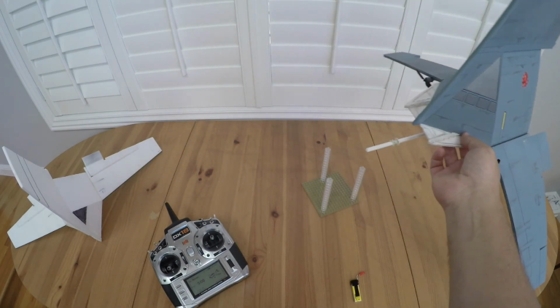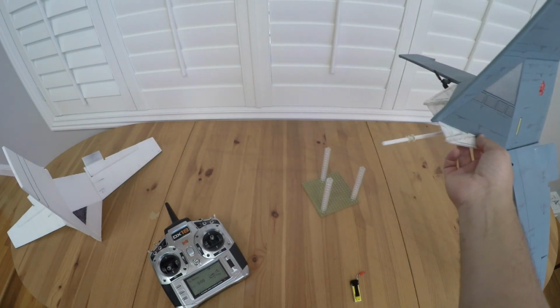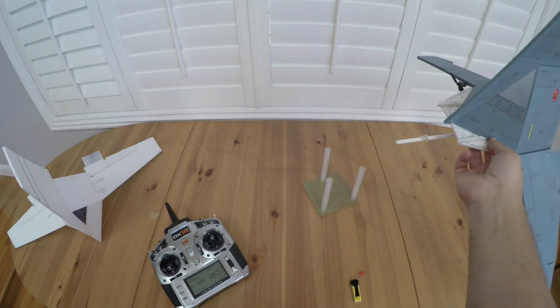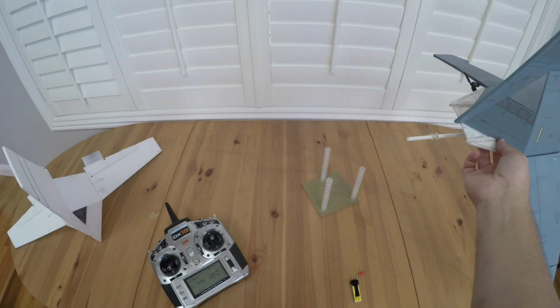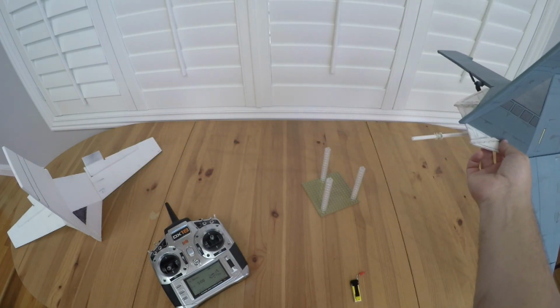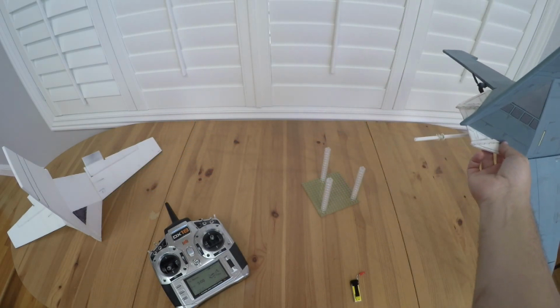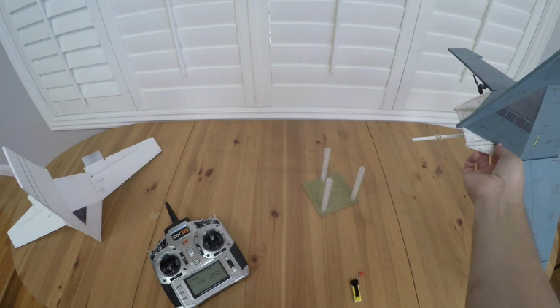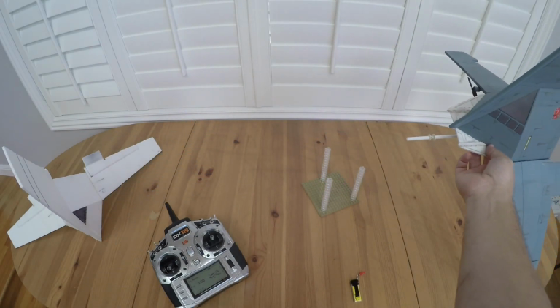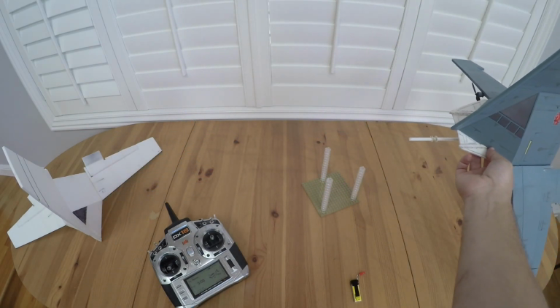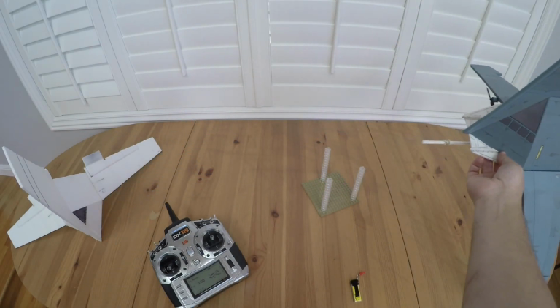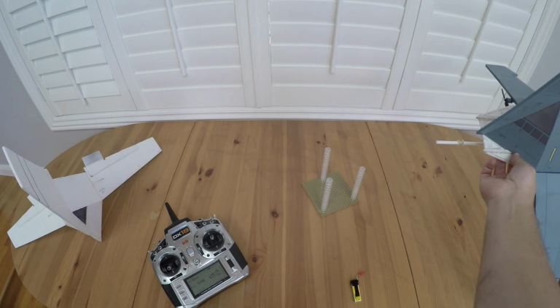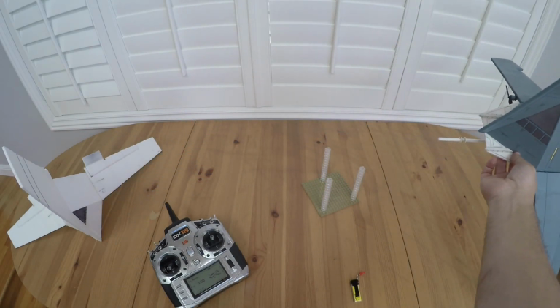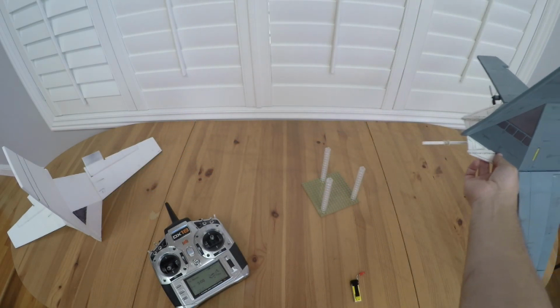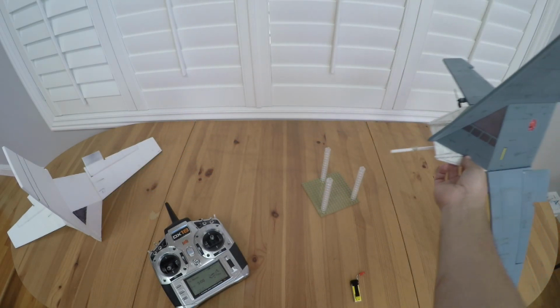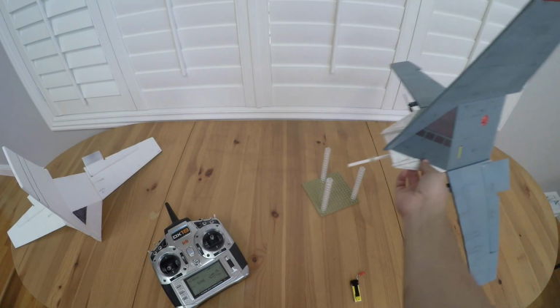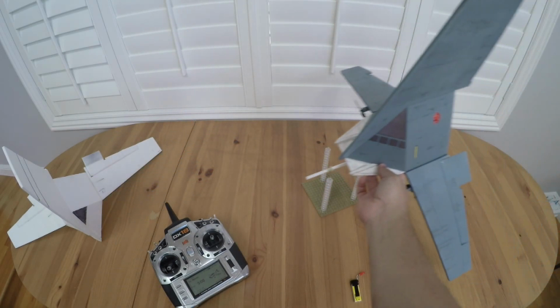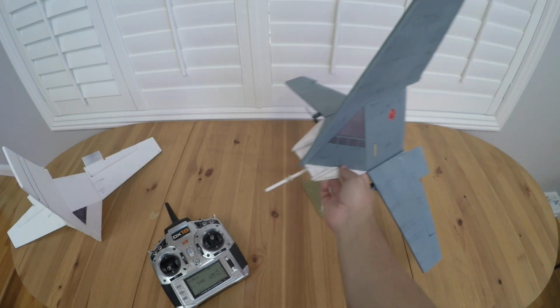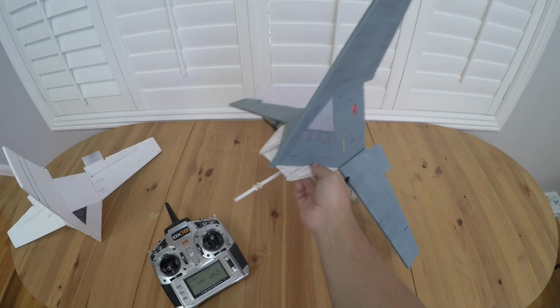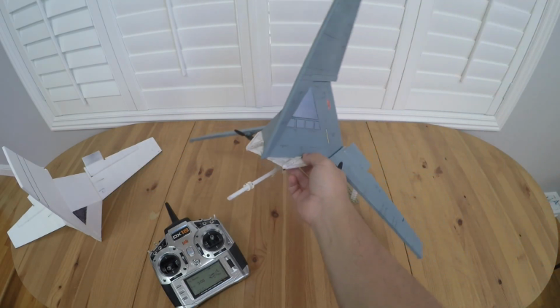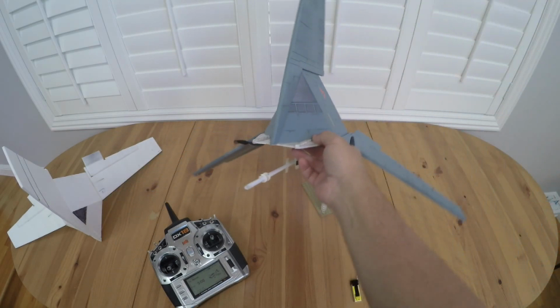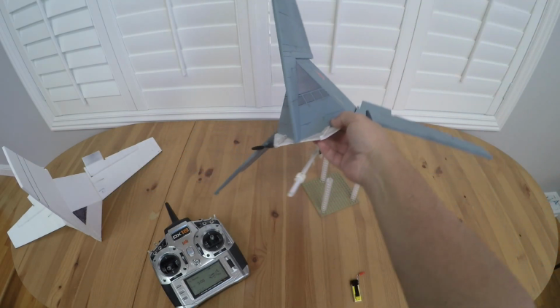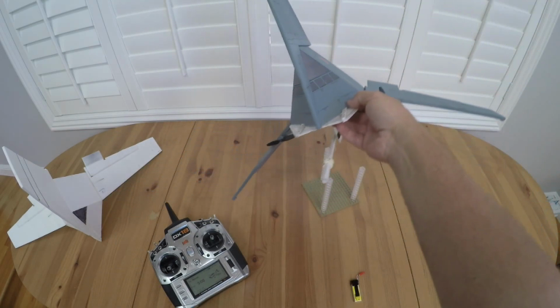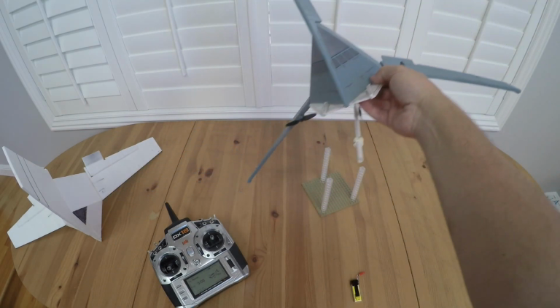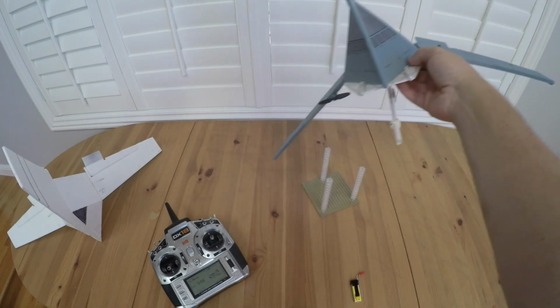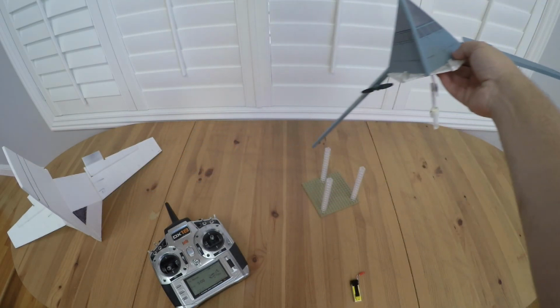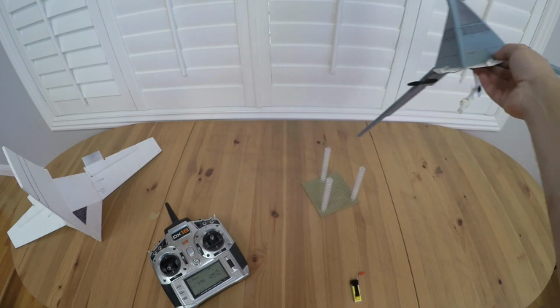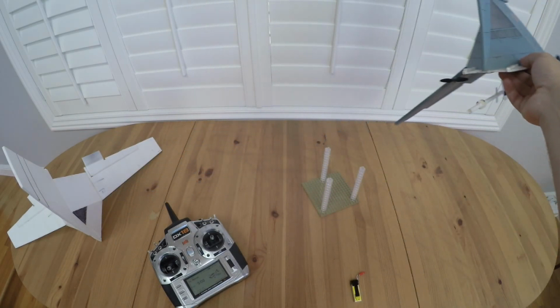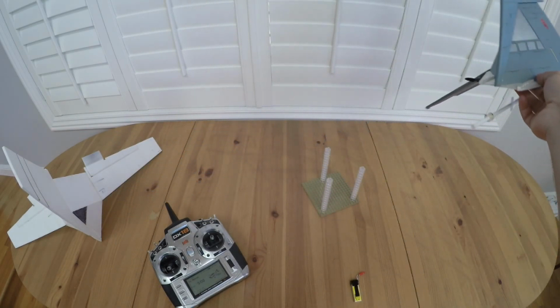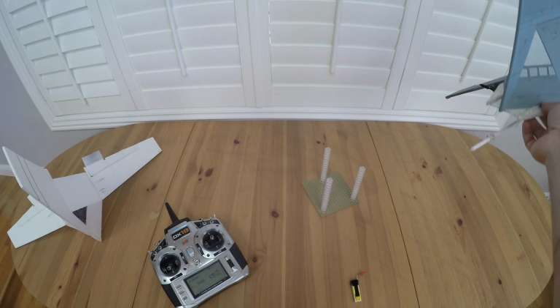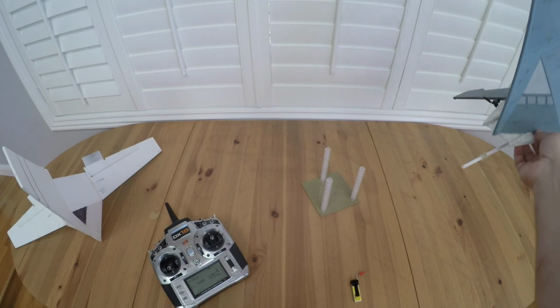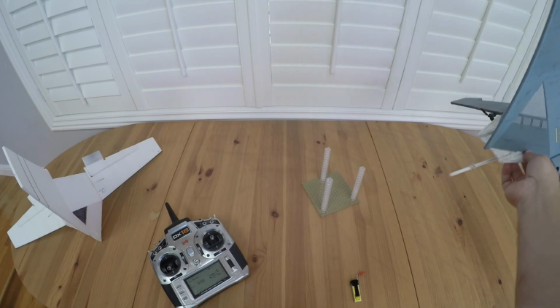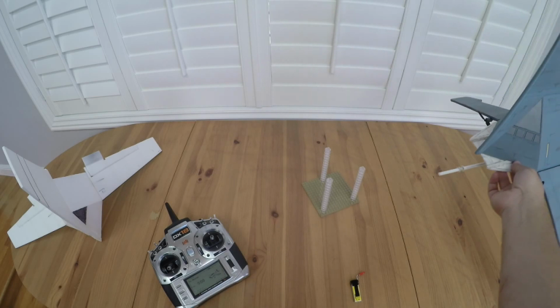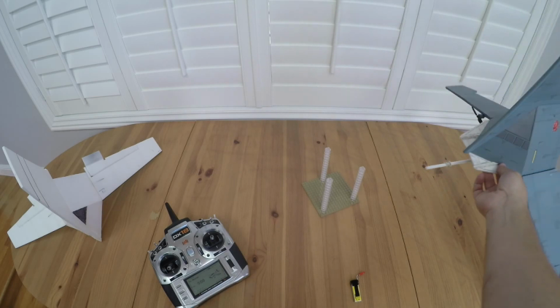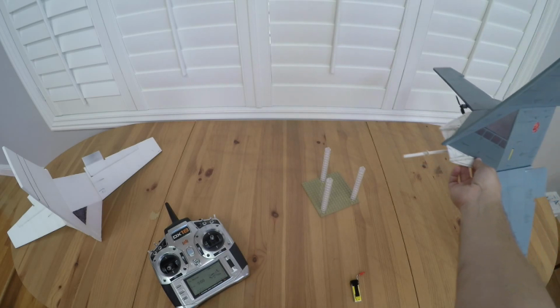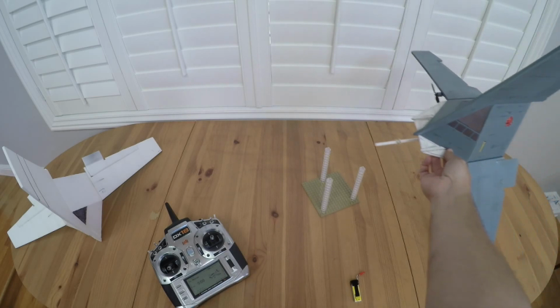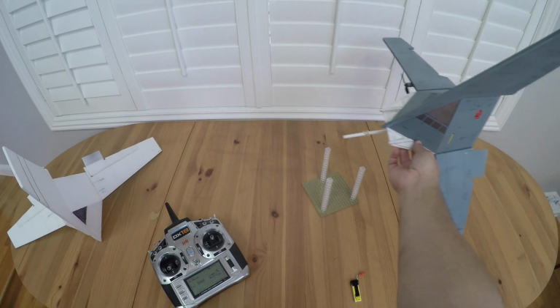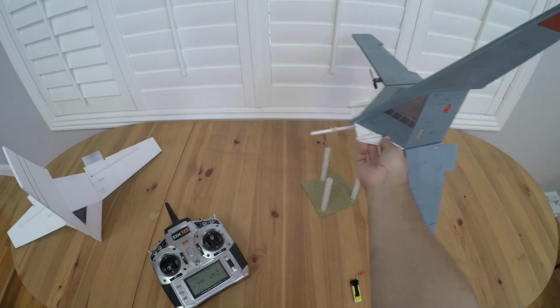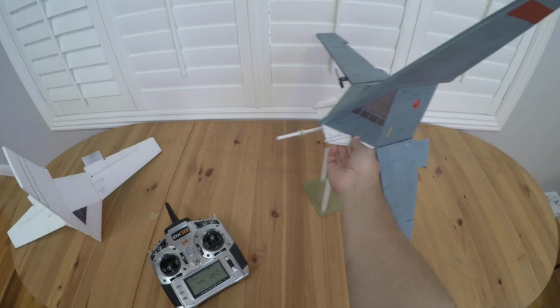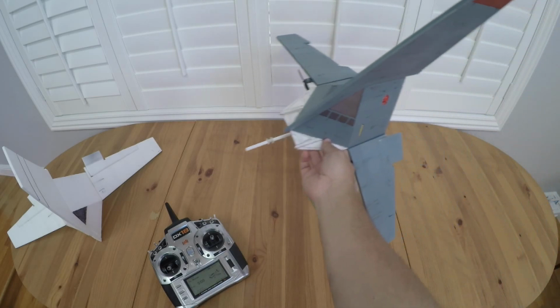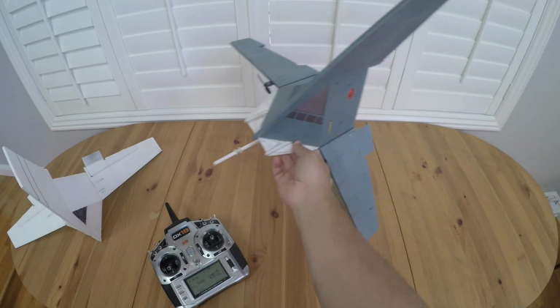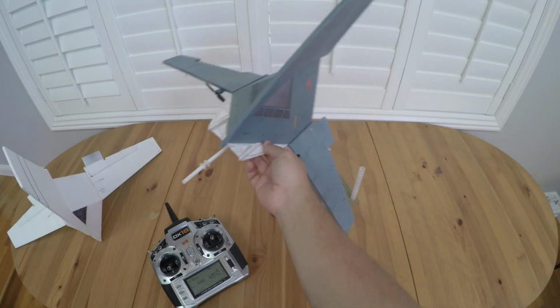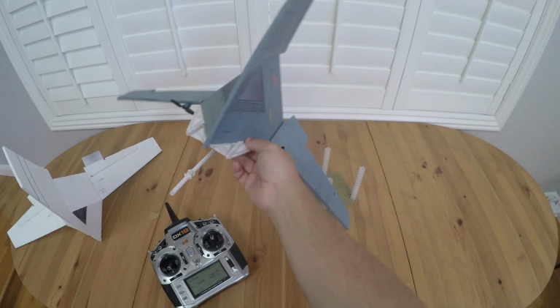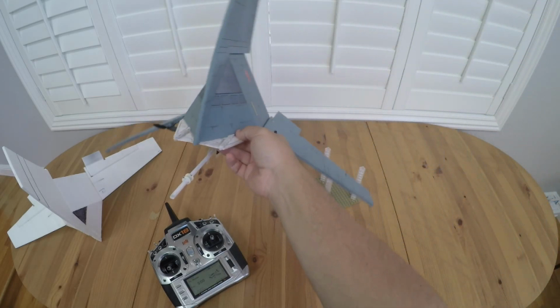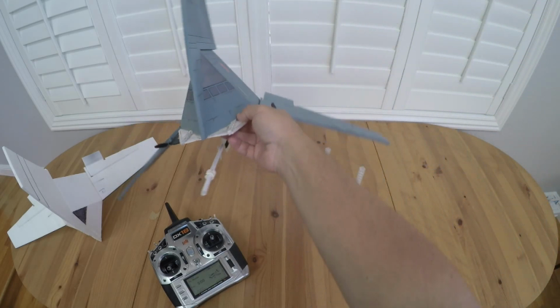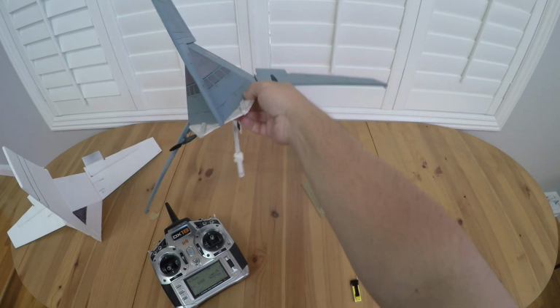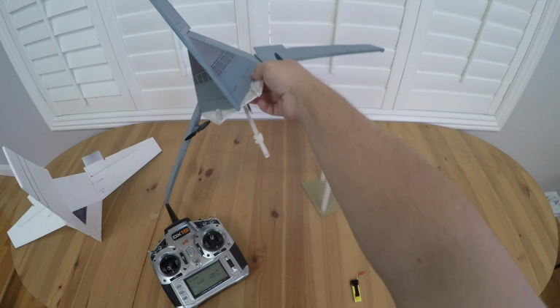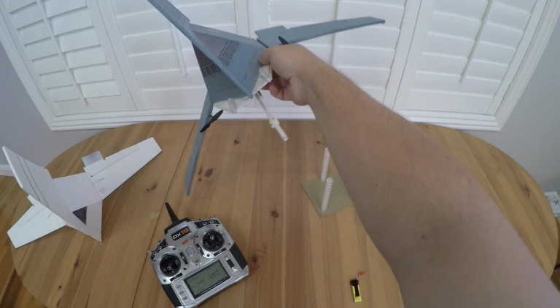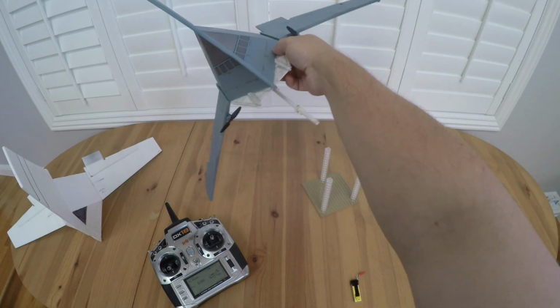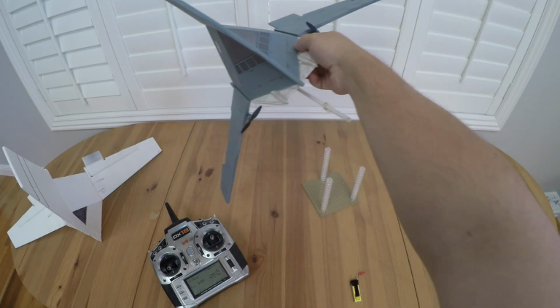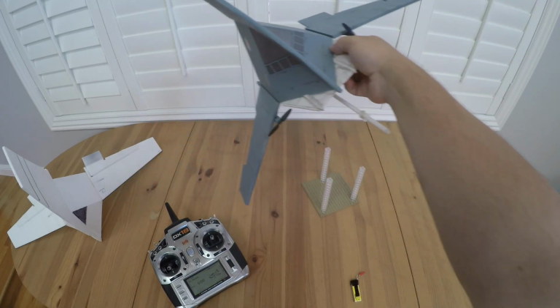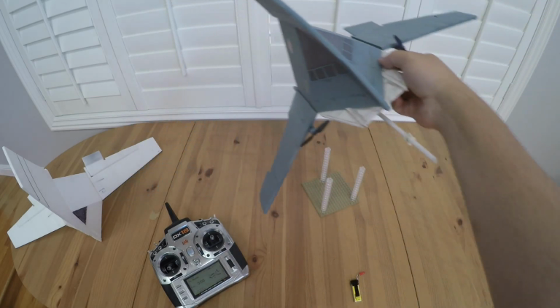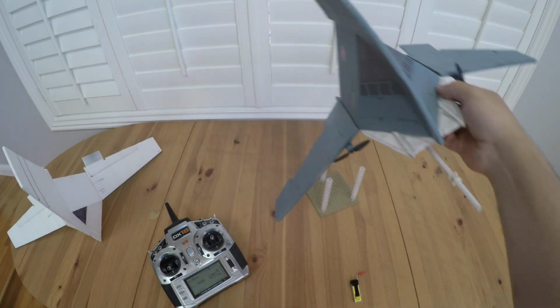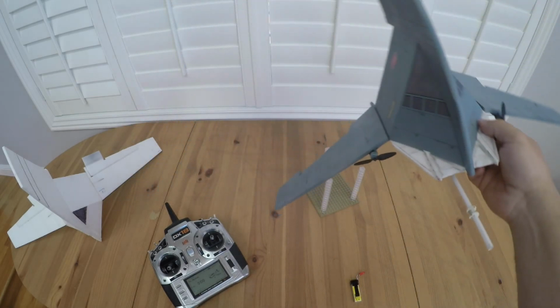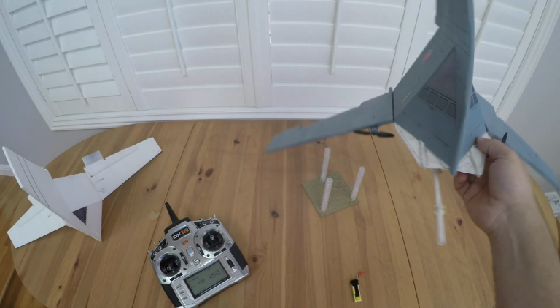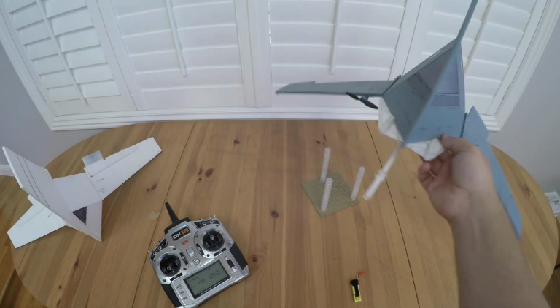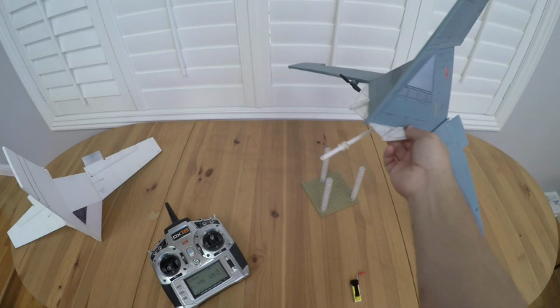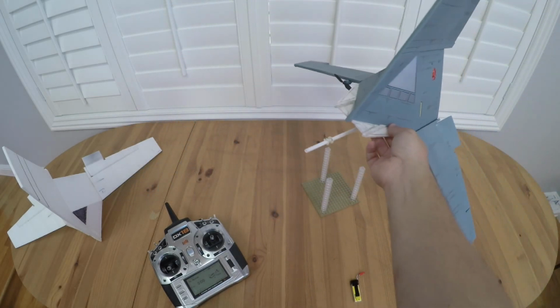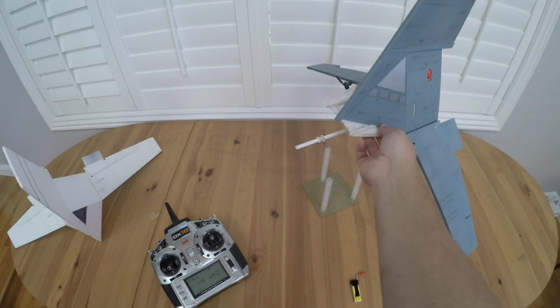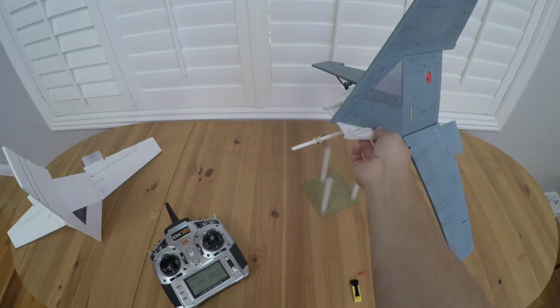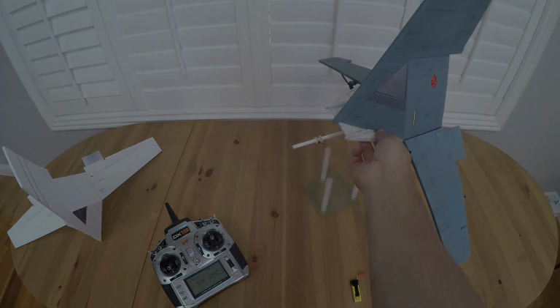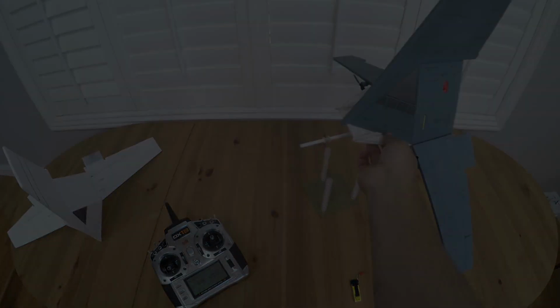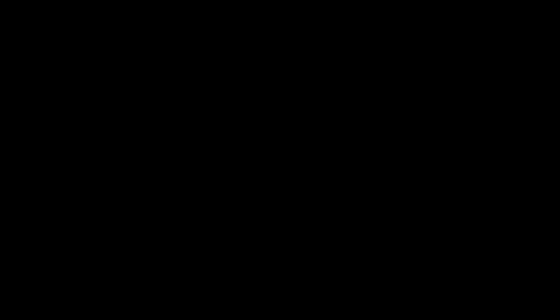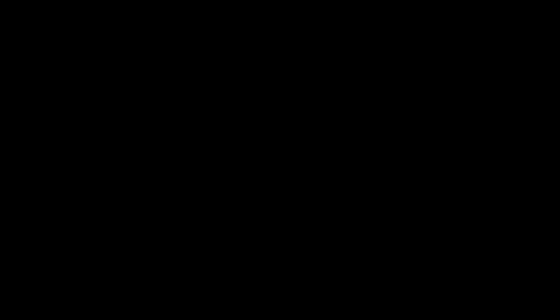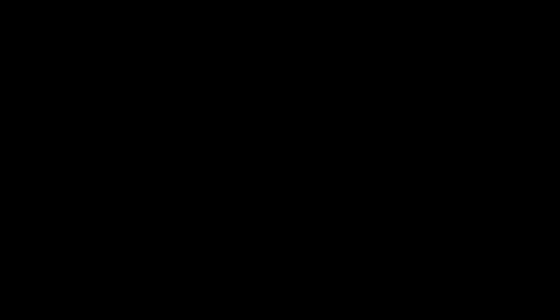It almost looks like a fish sort of swimming through the sky. You can fly real close to the ground and make it look like you're doing those canyon runs through Tatooine.